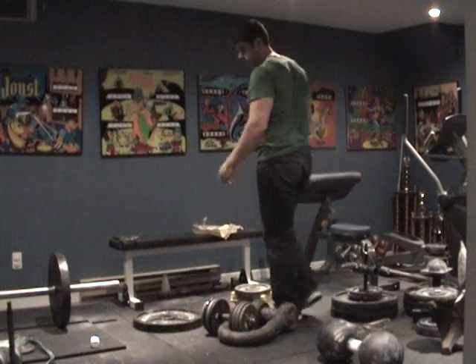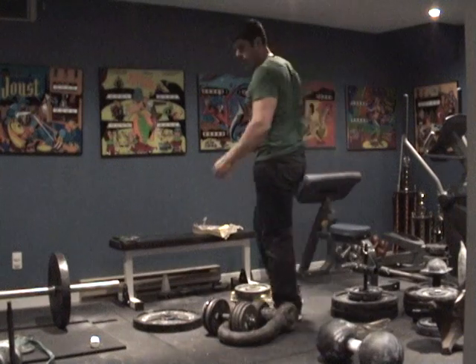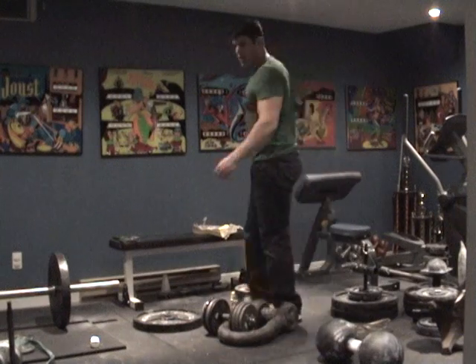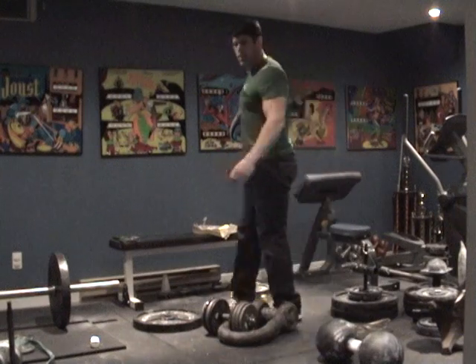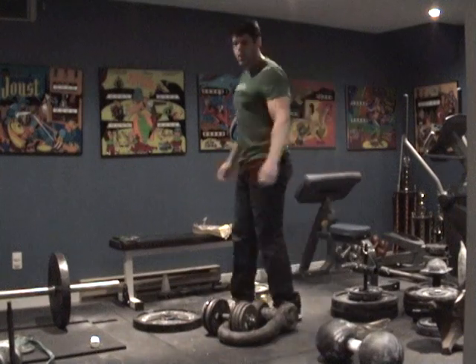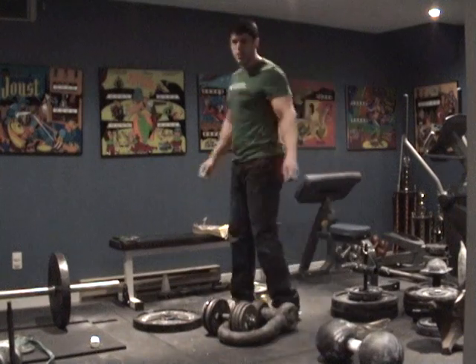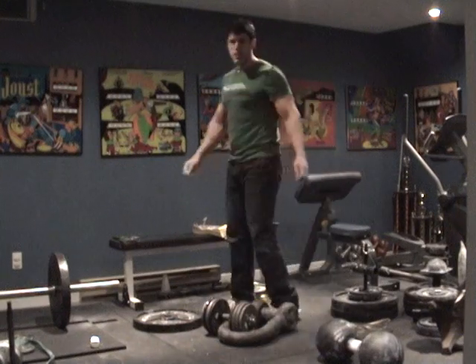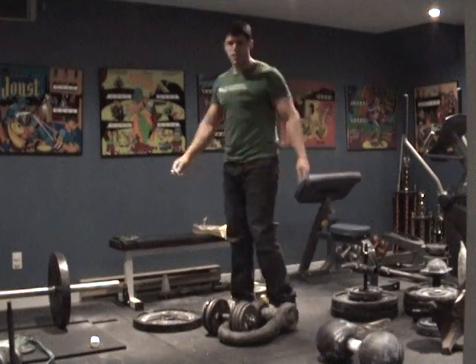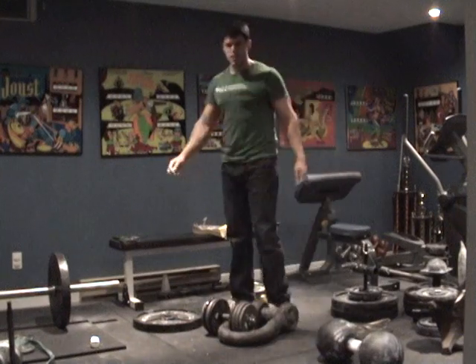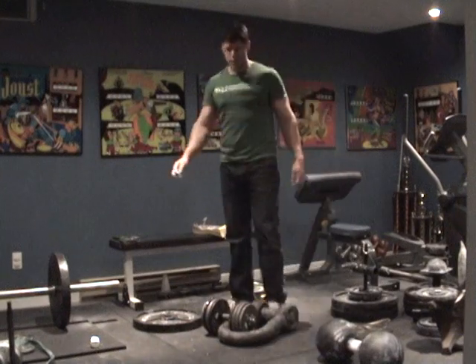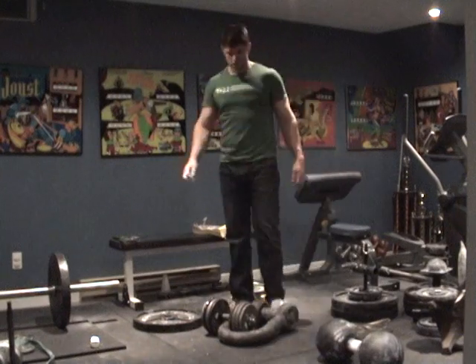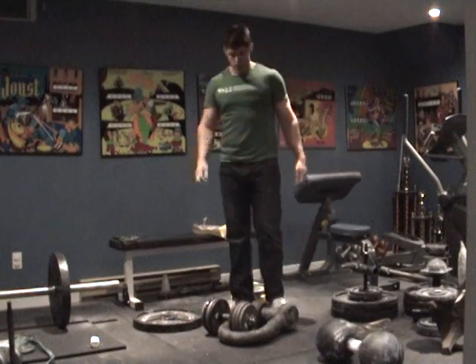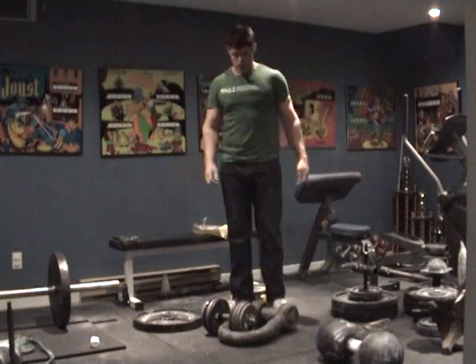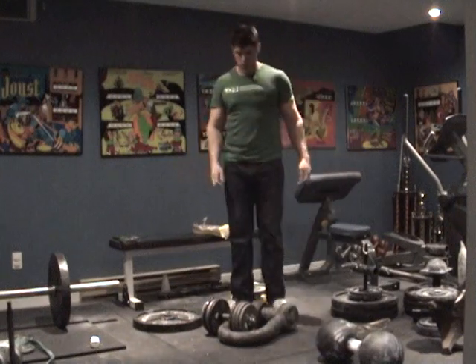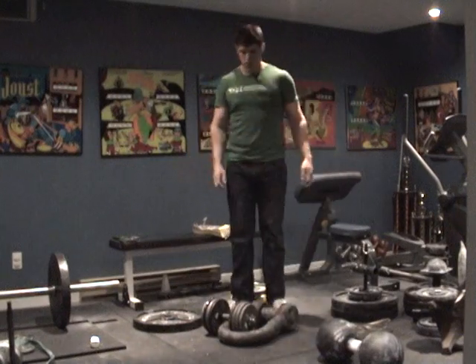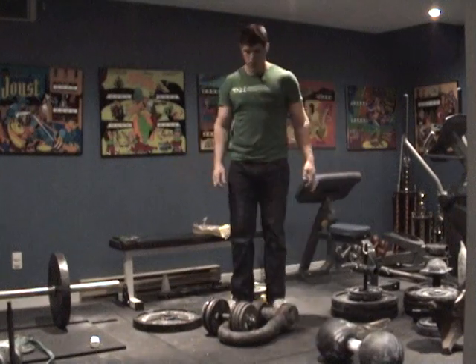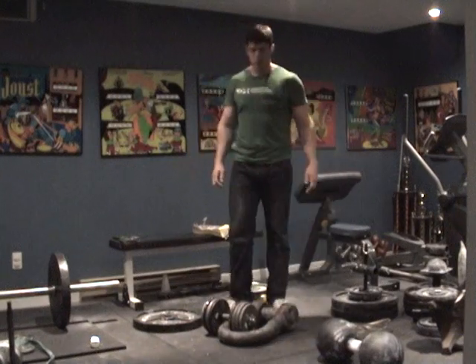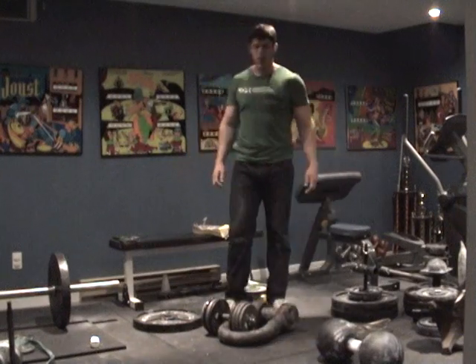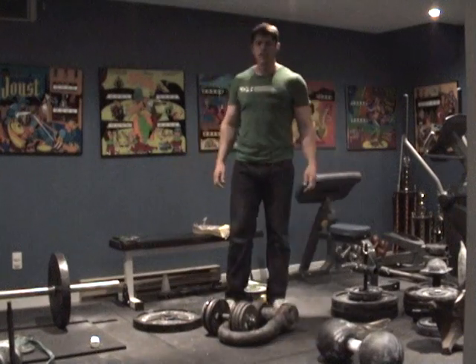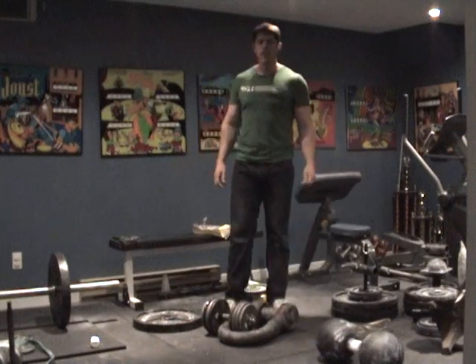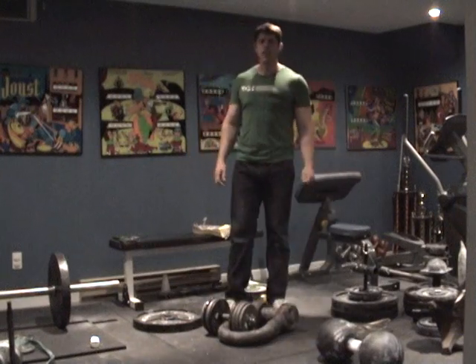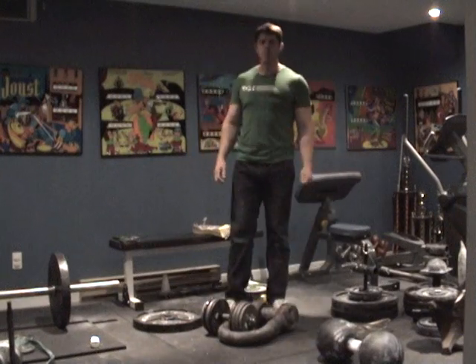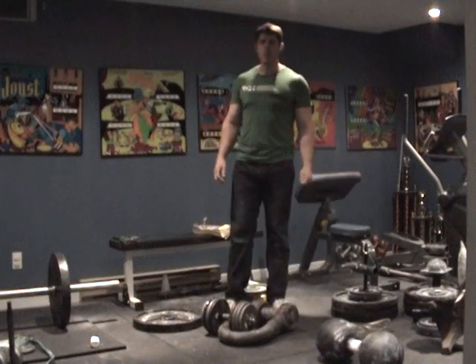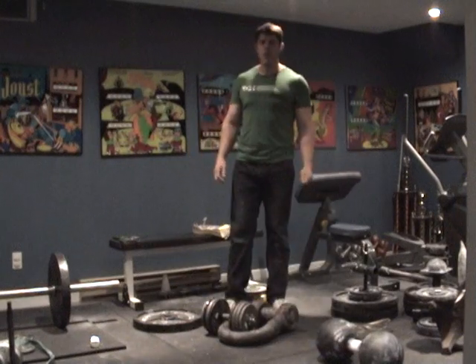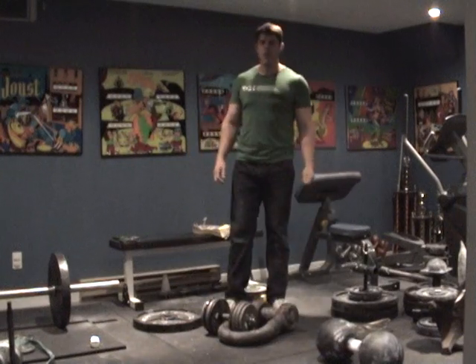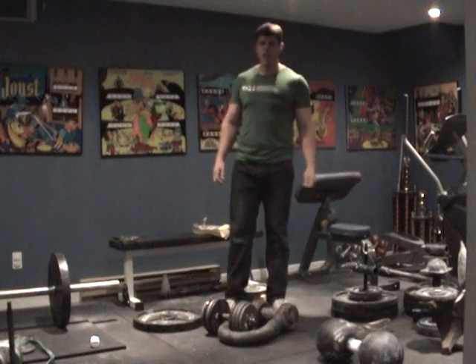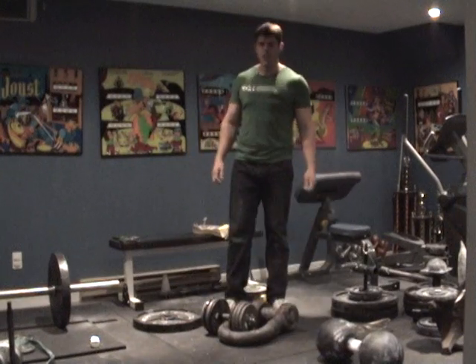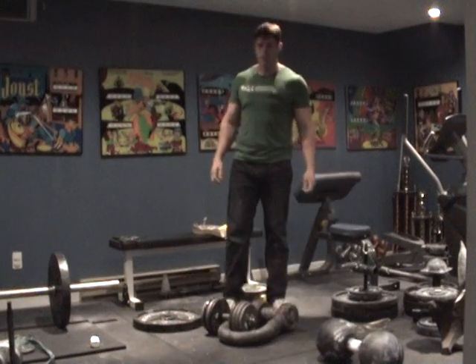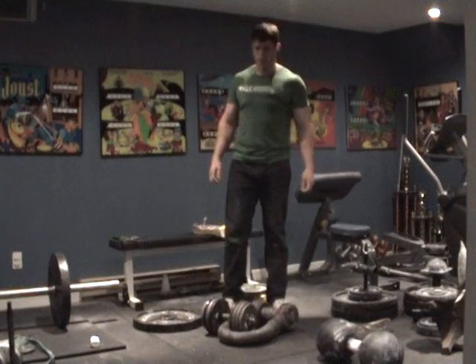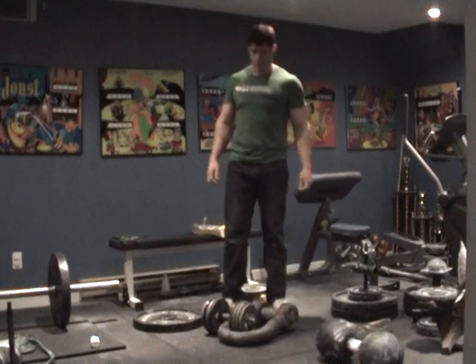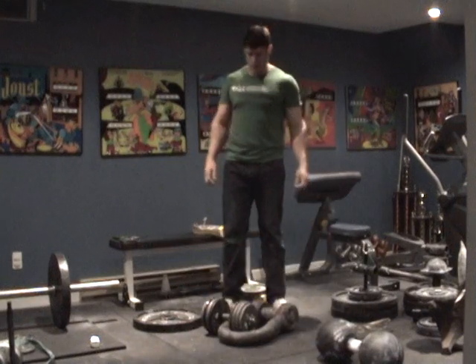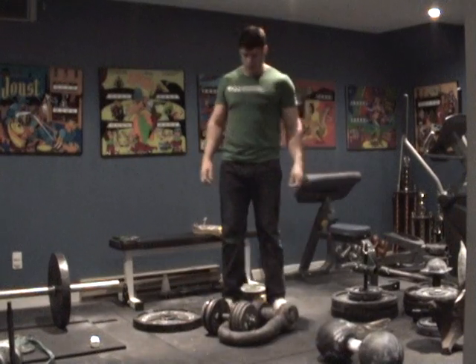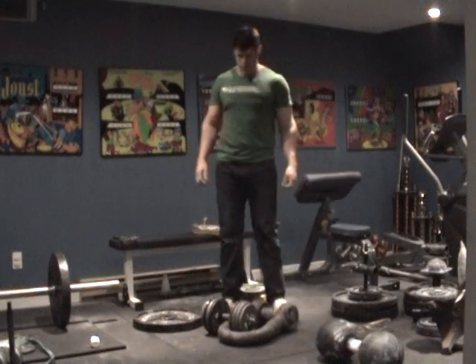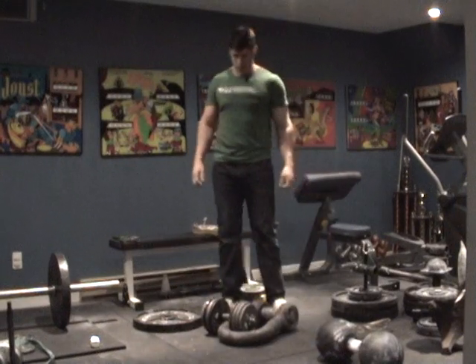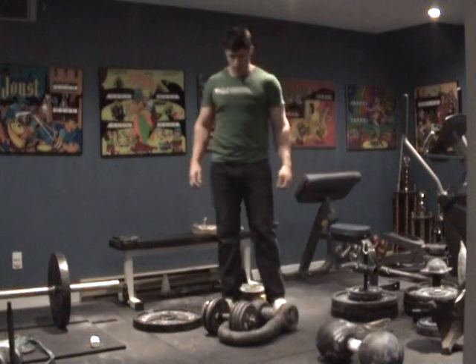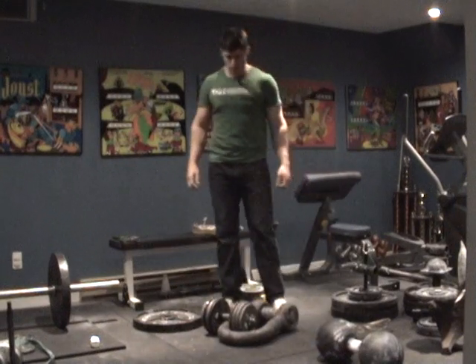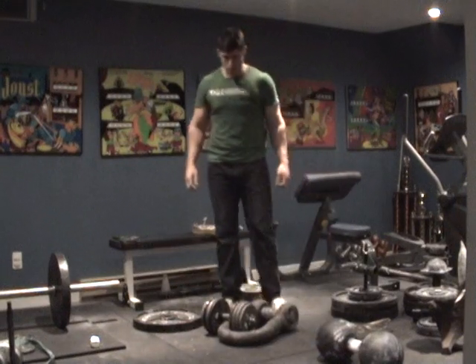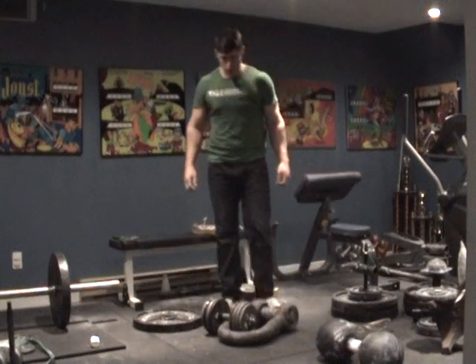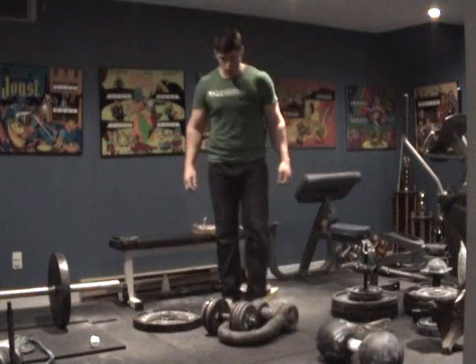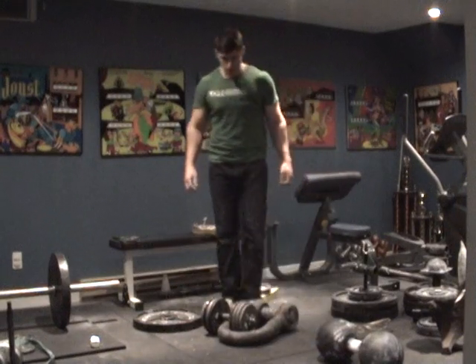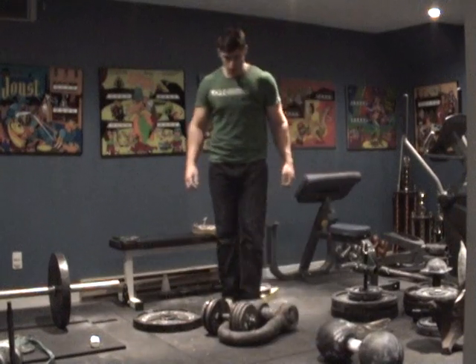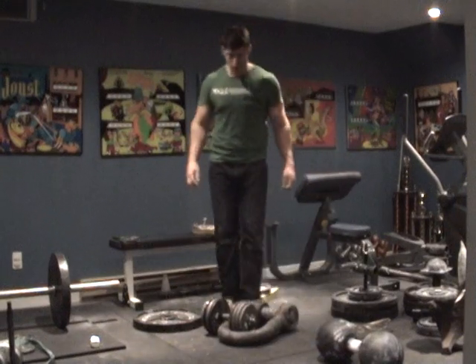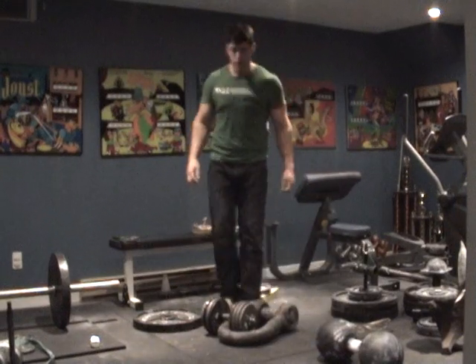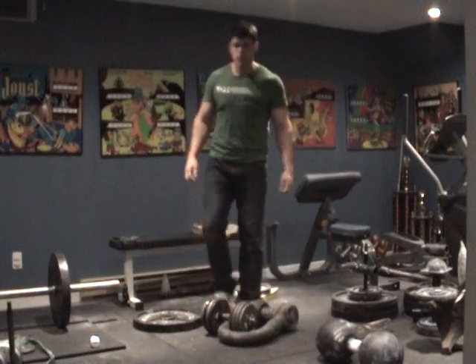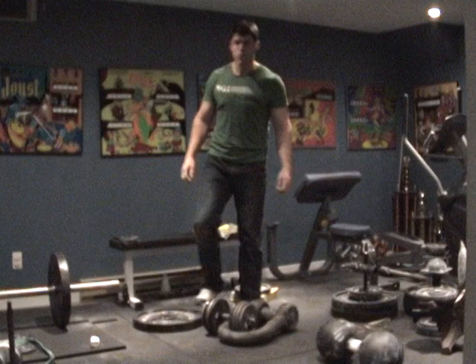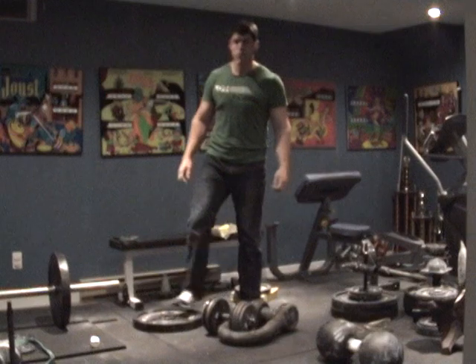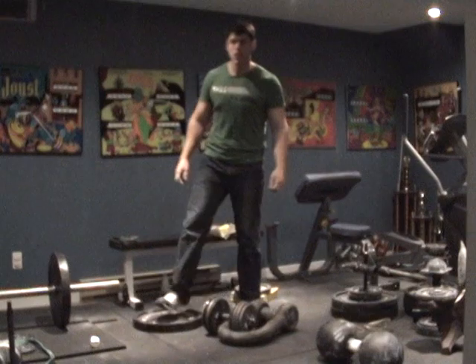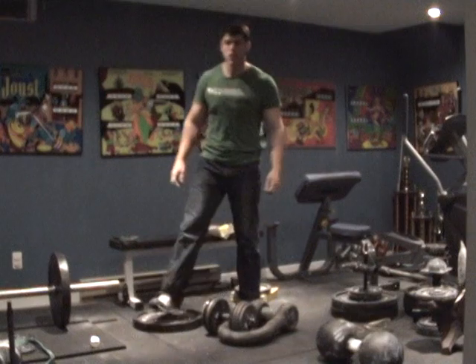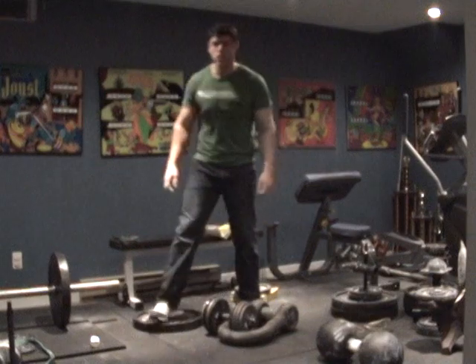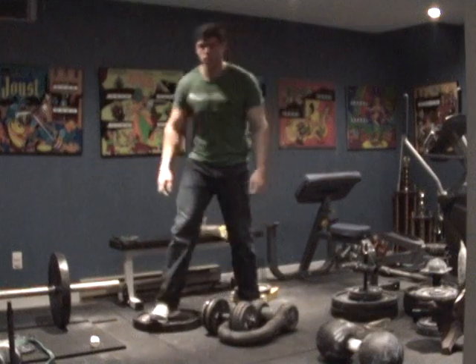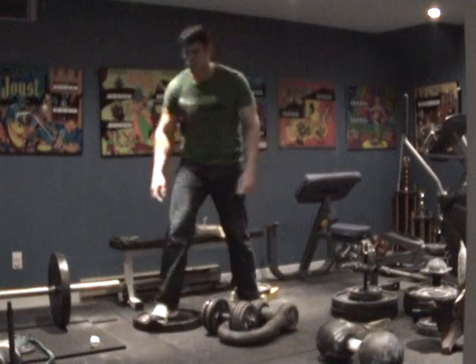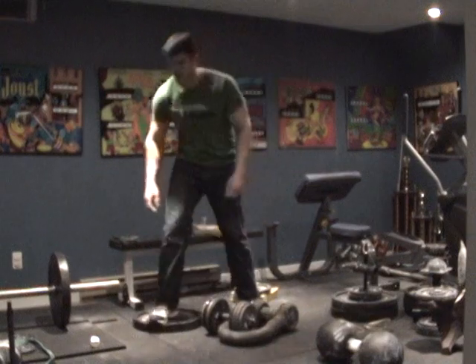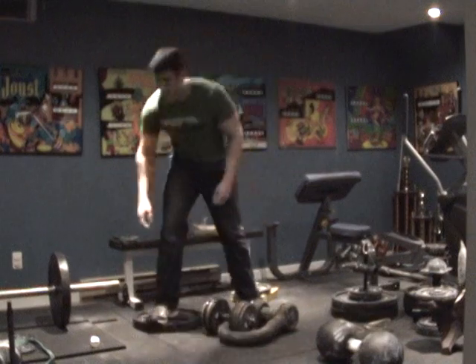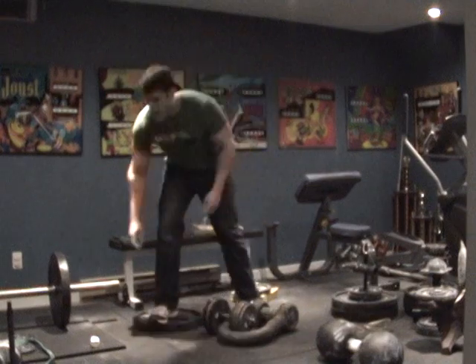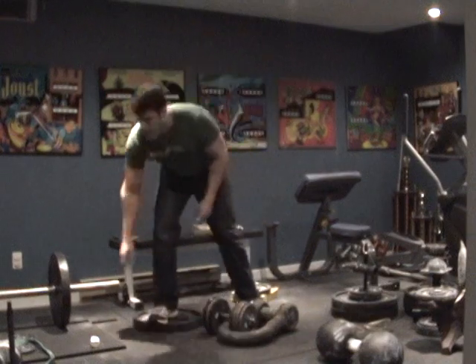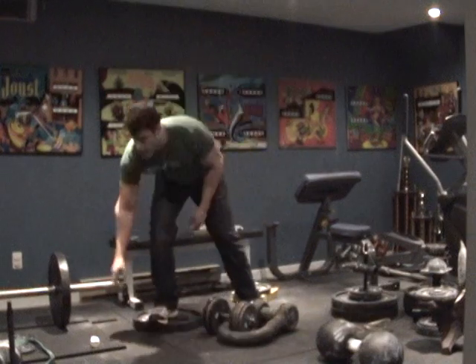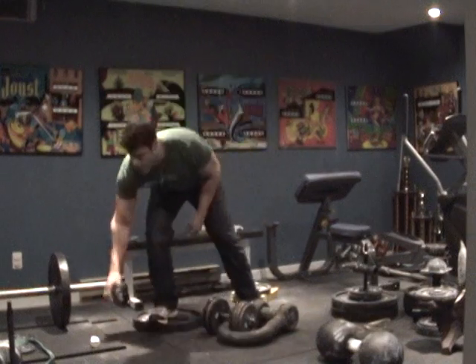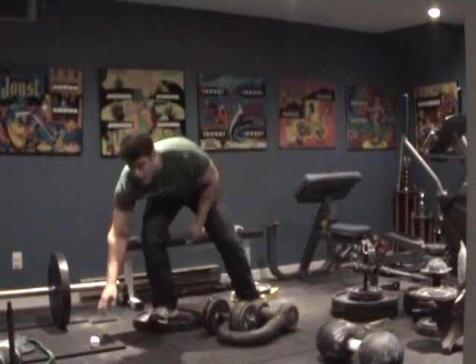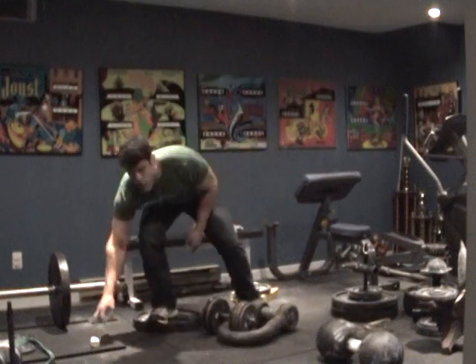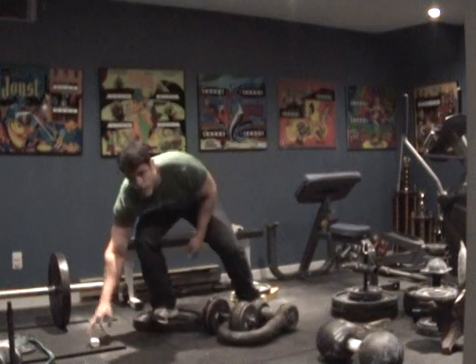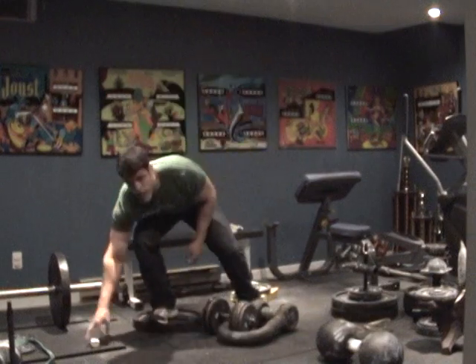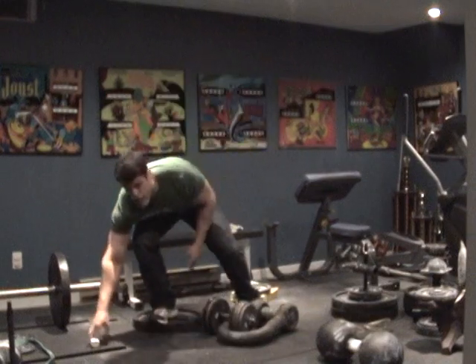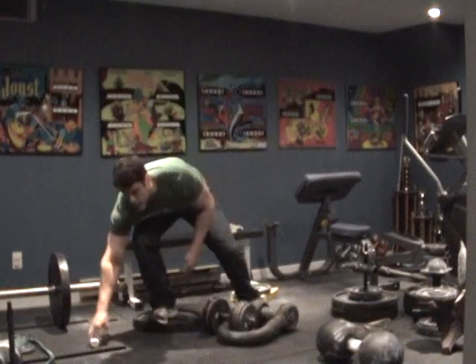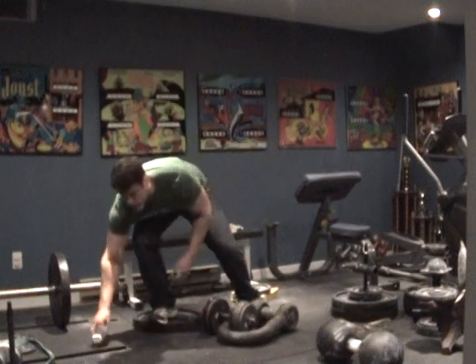This is a 207 pound lift on a 3.3 inch diameter handle.